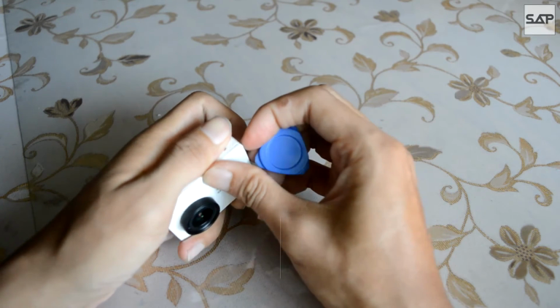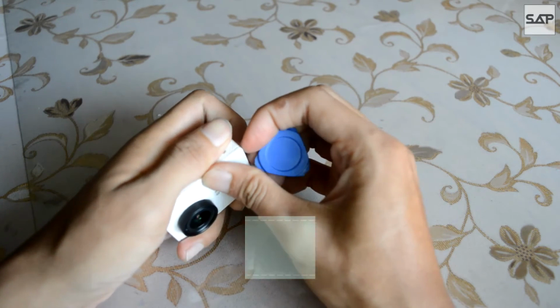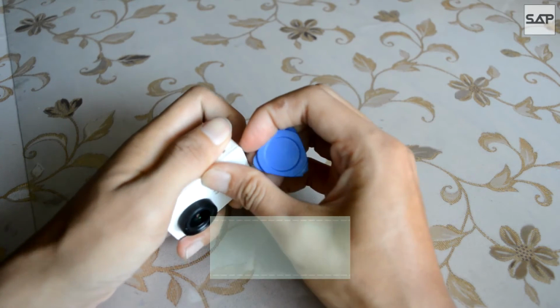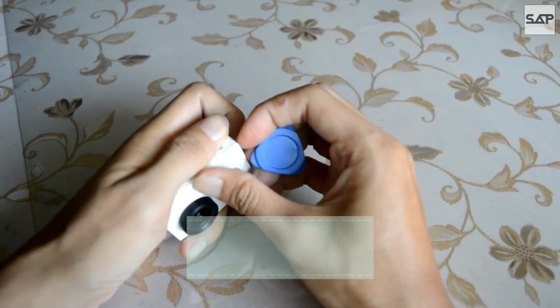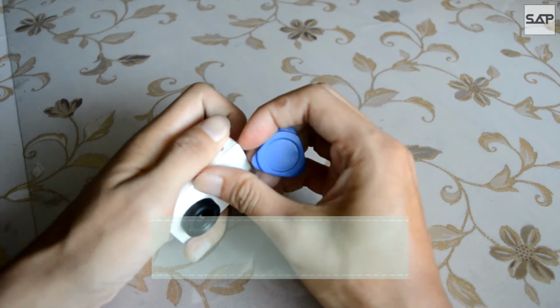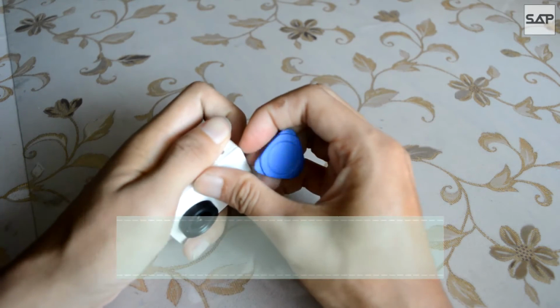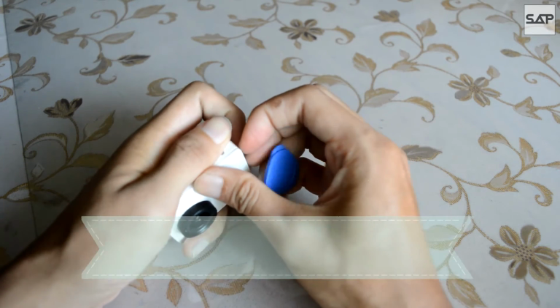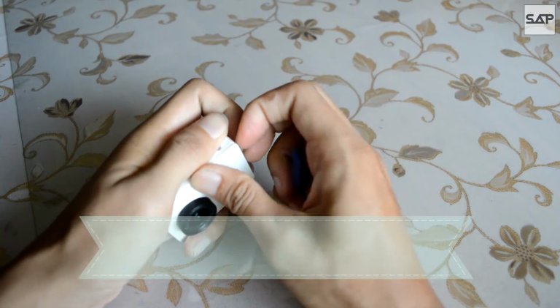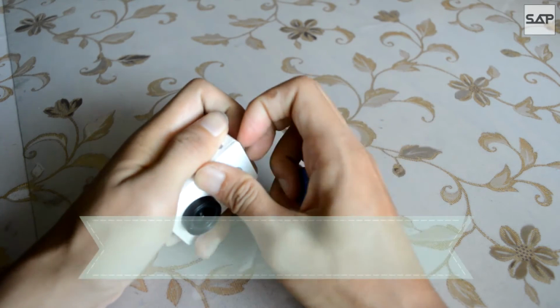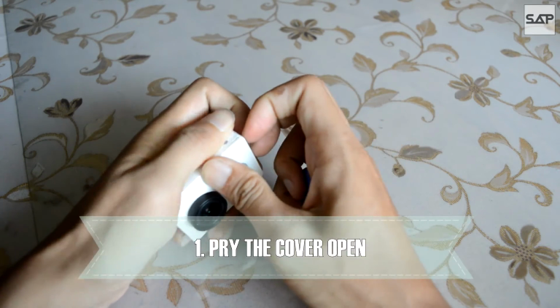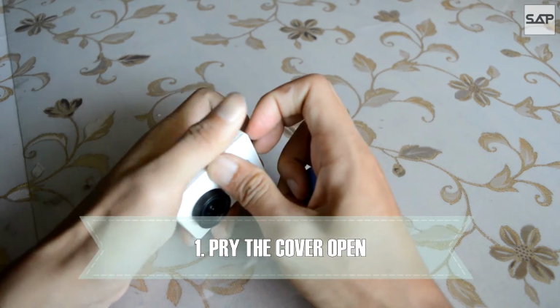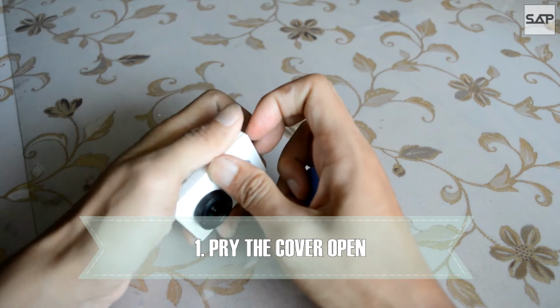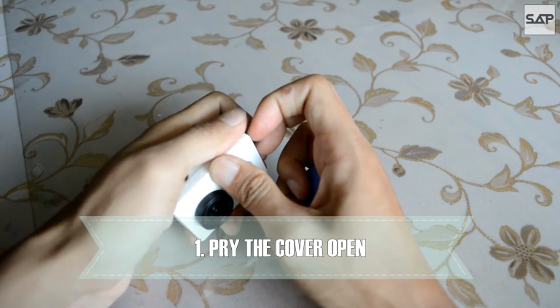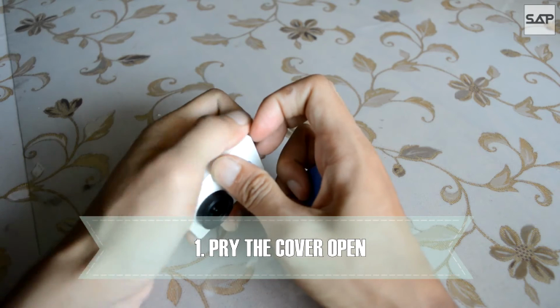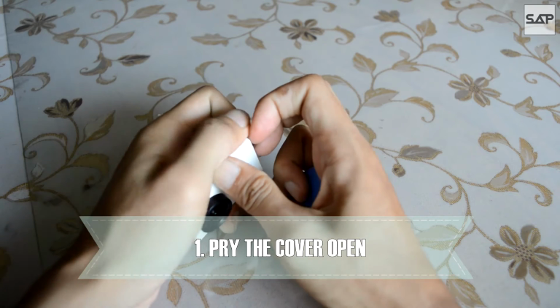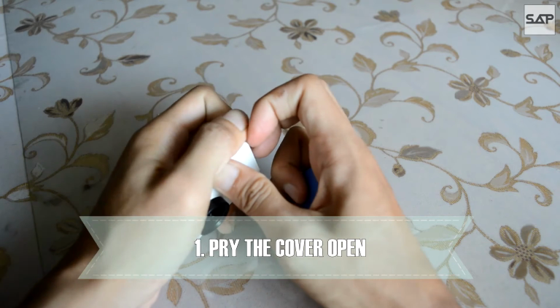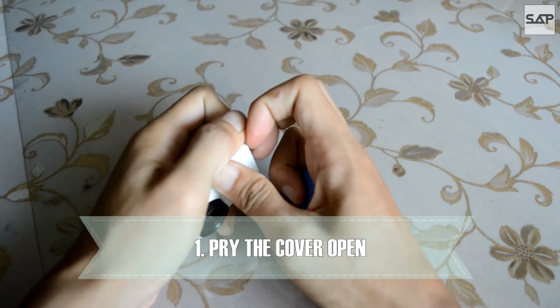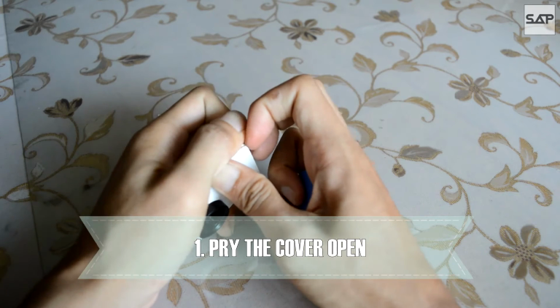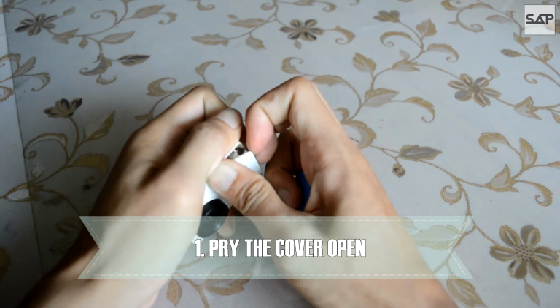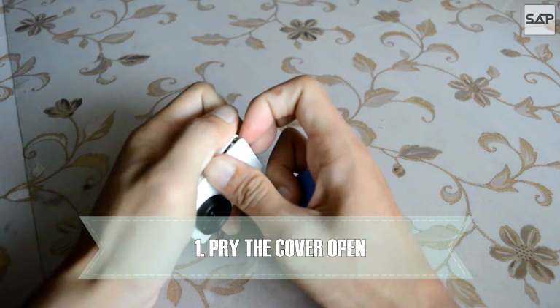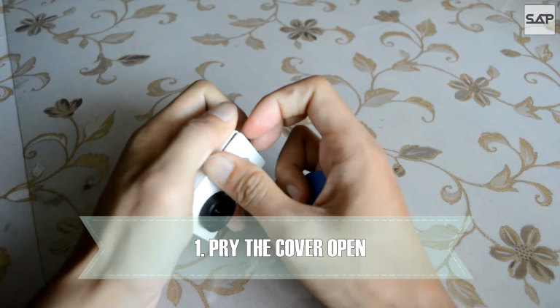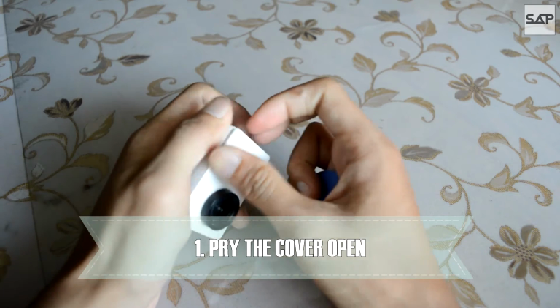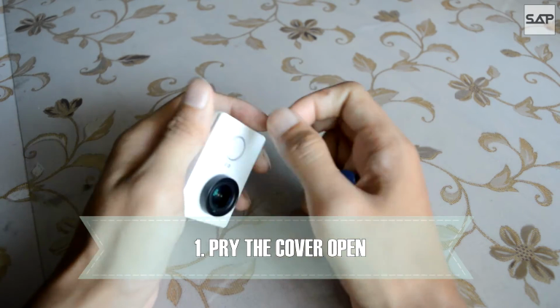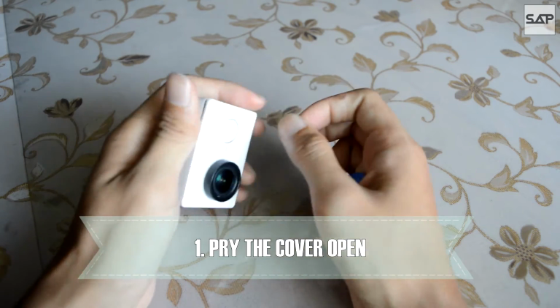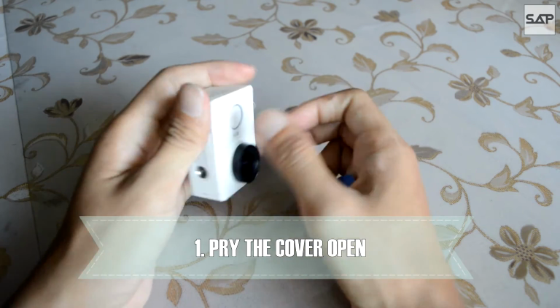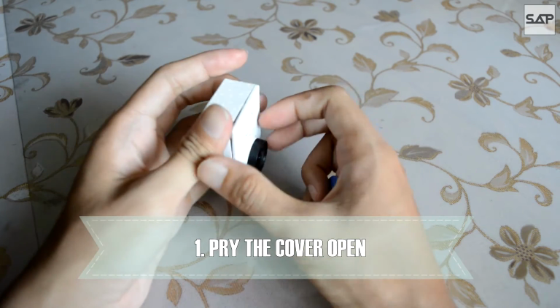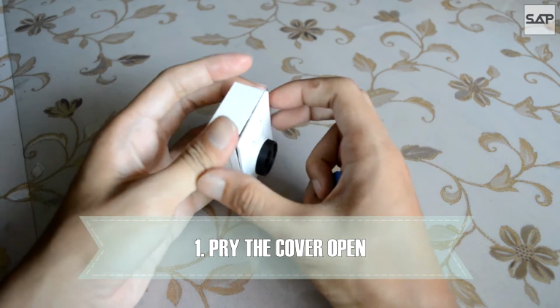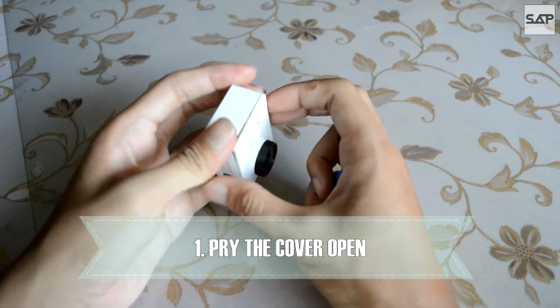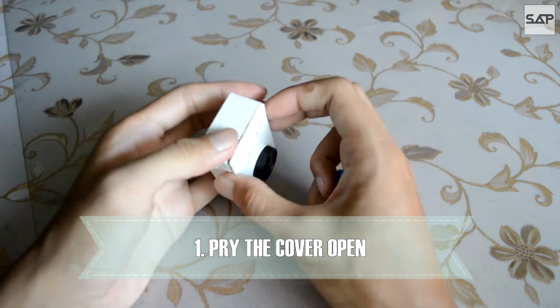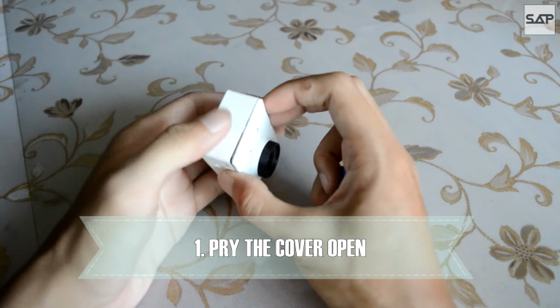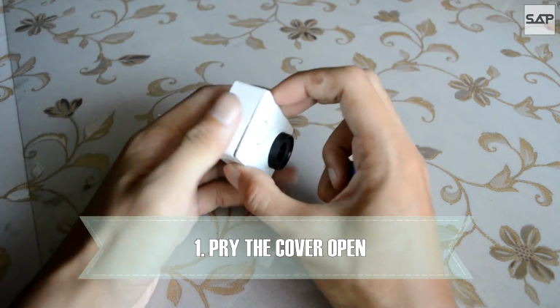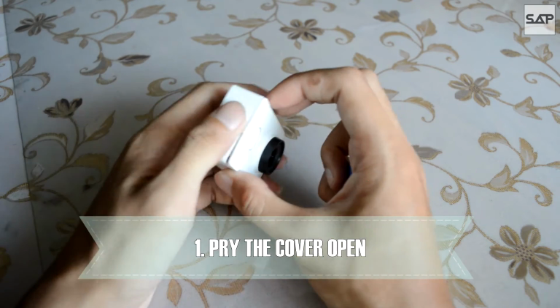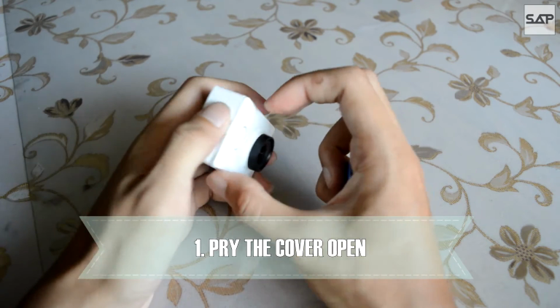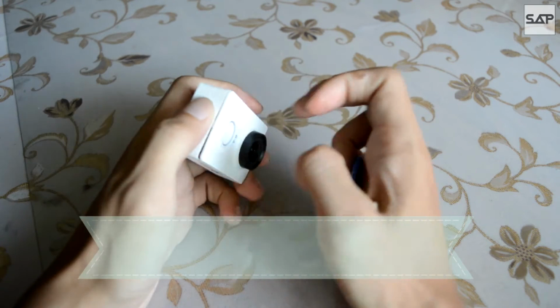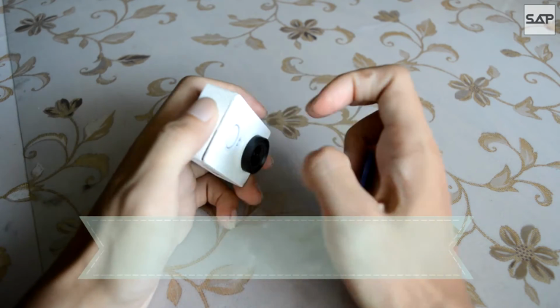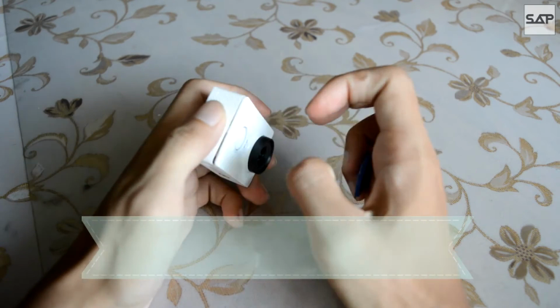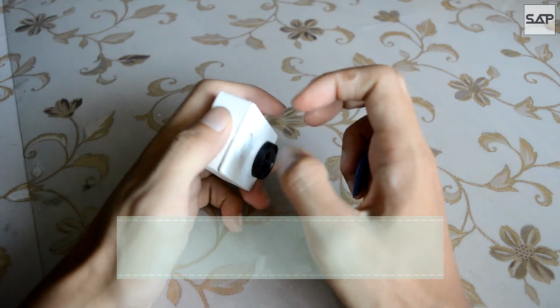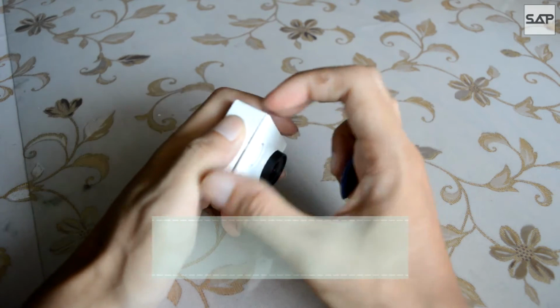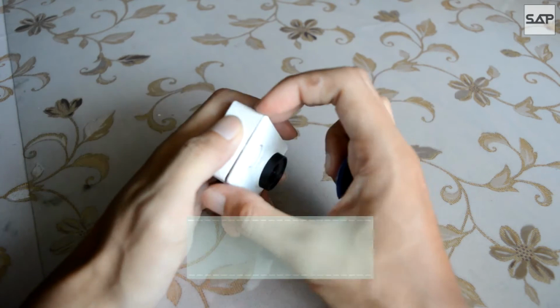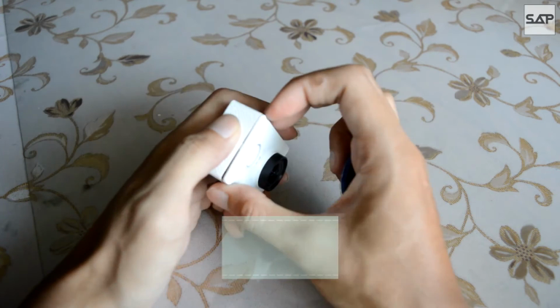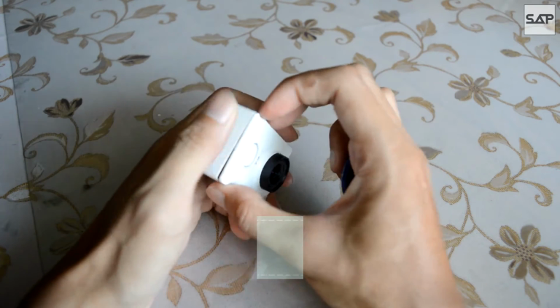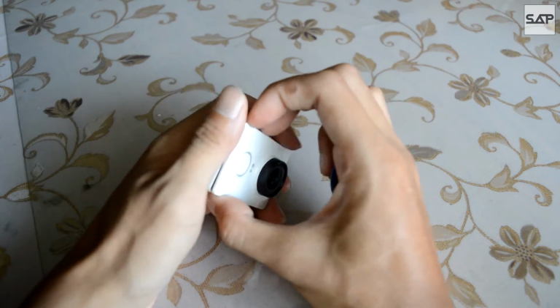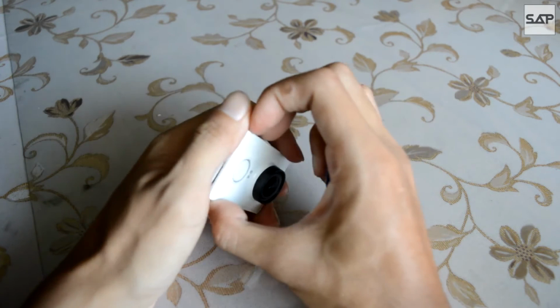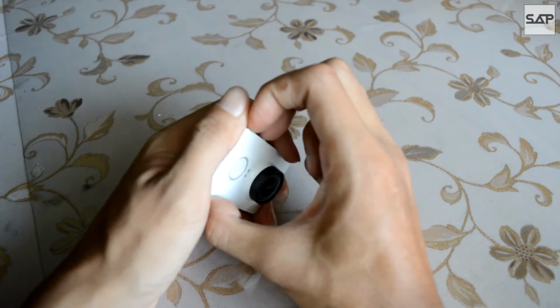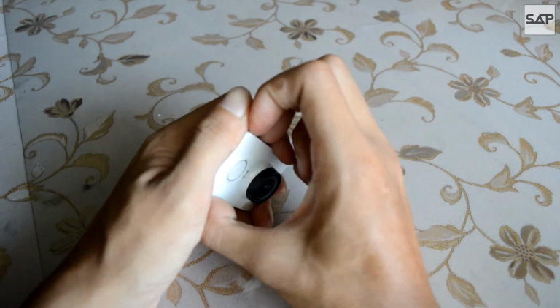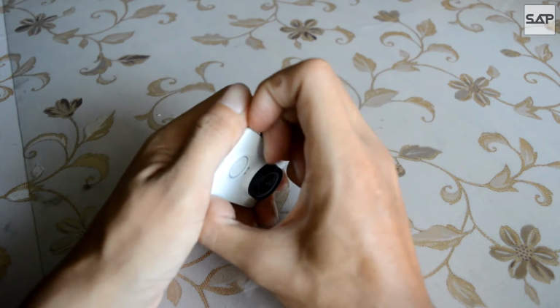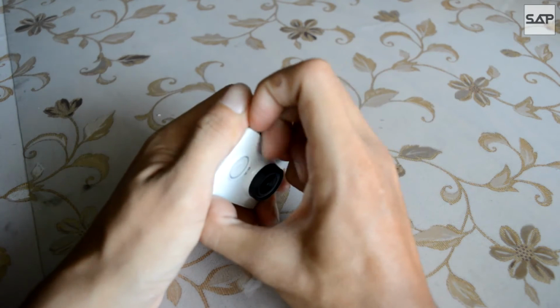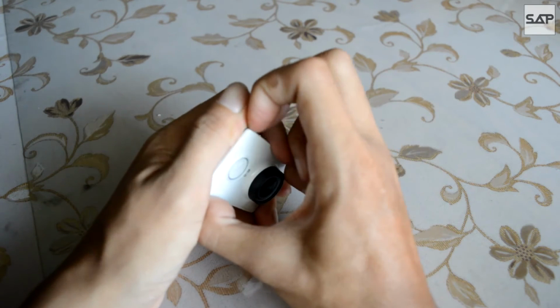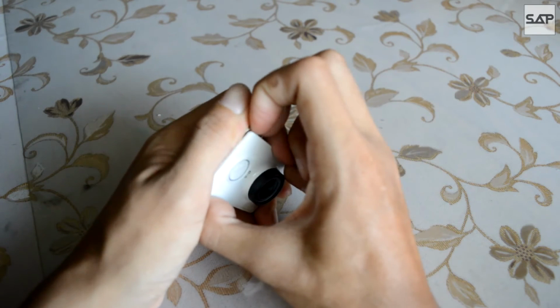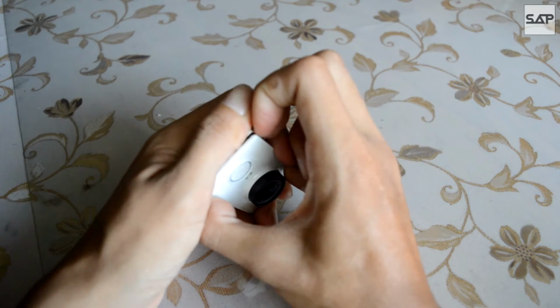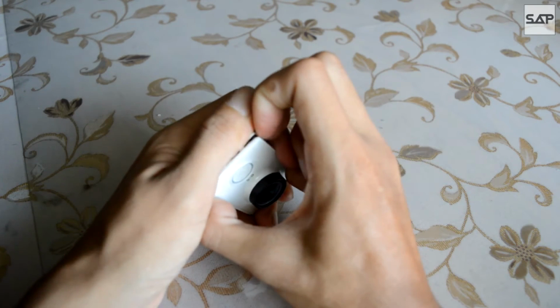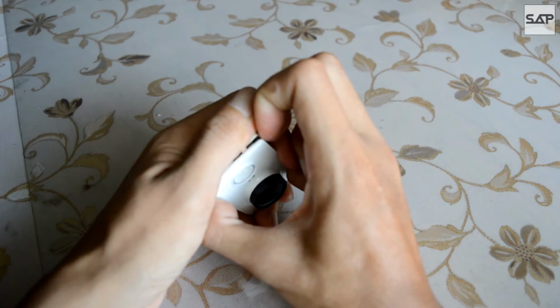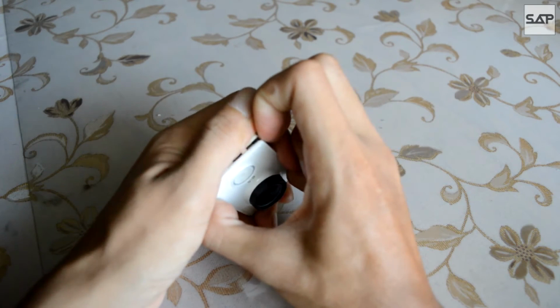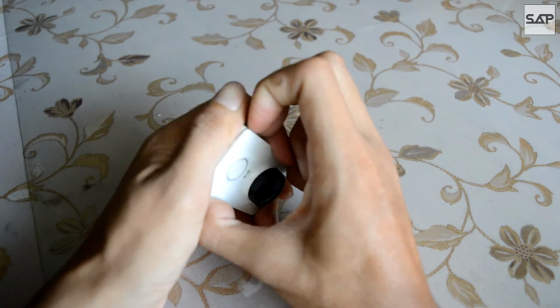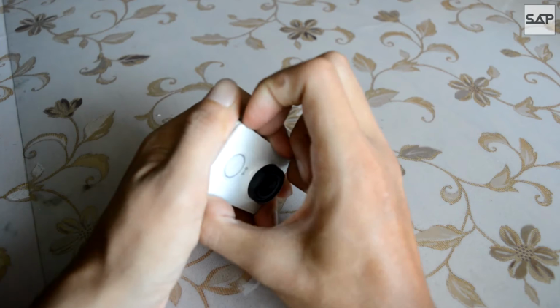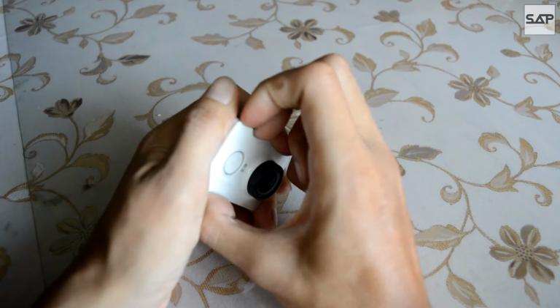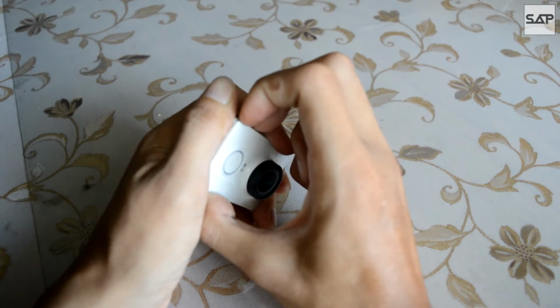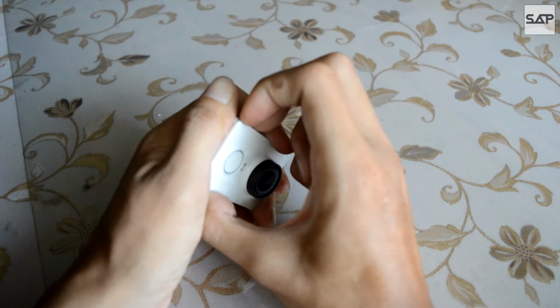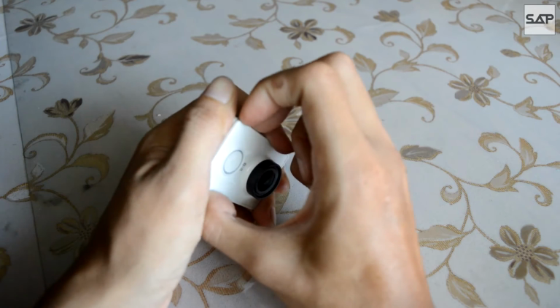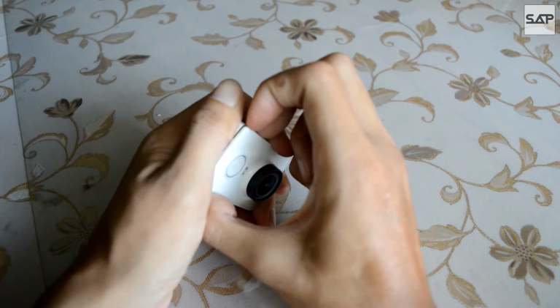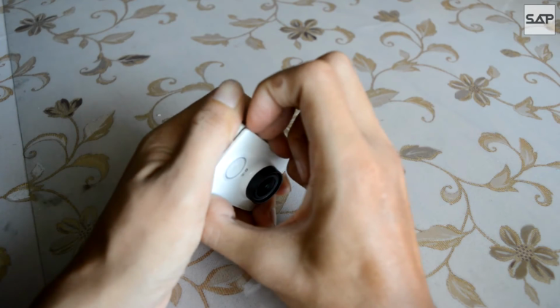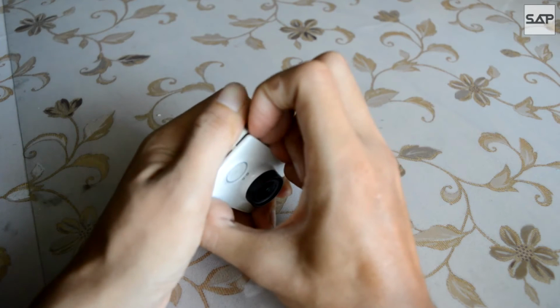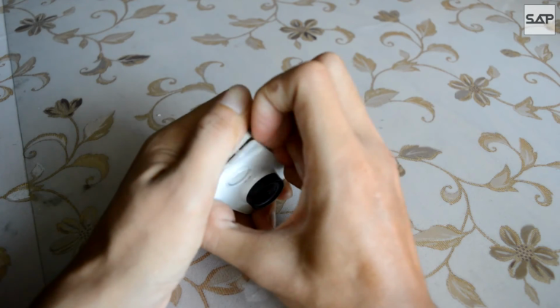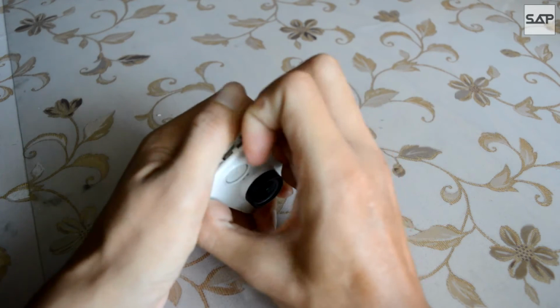Firstly, get a pick and your fingers out, then pry the cover of the Yi. If you have long fingernails, I think you wouldn't need a pick.